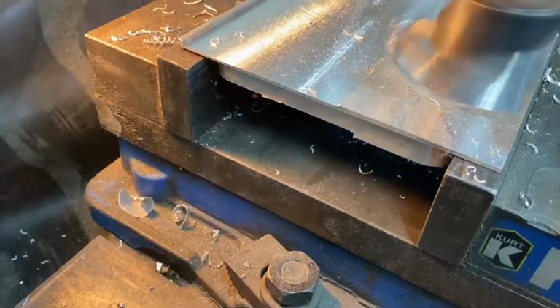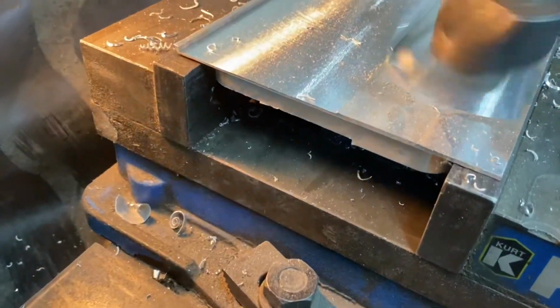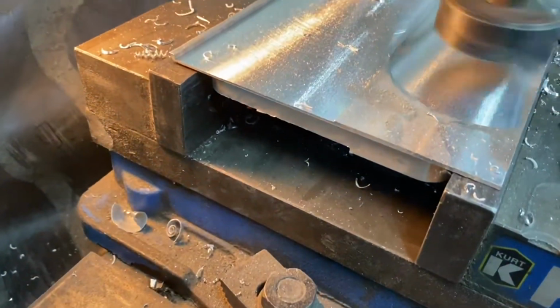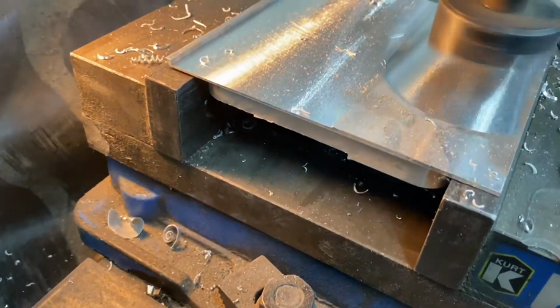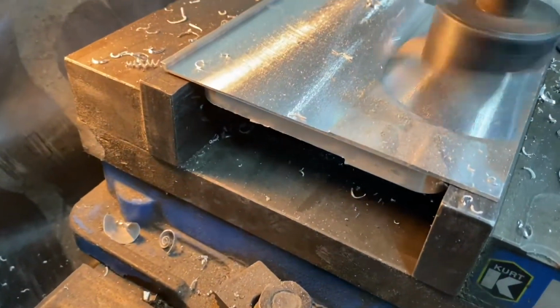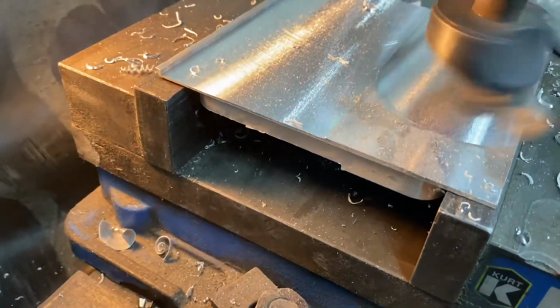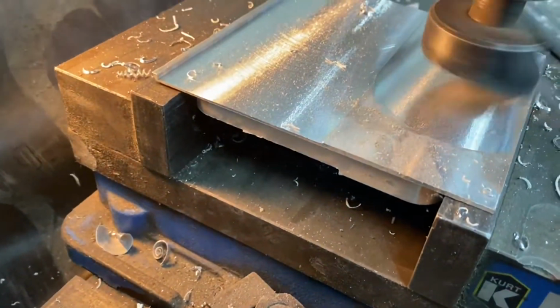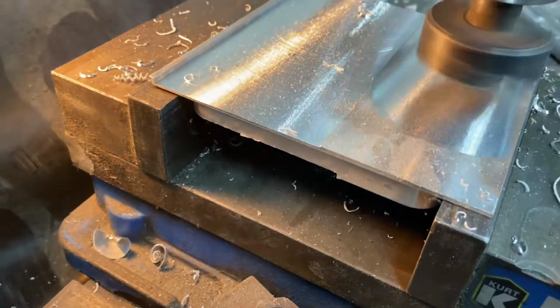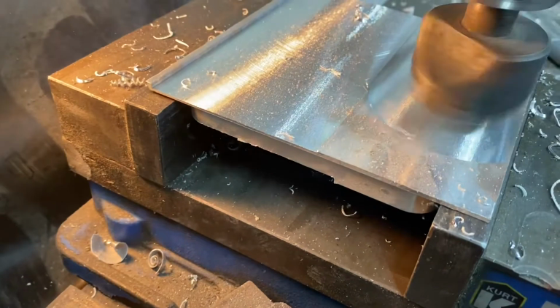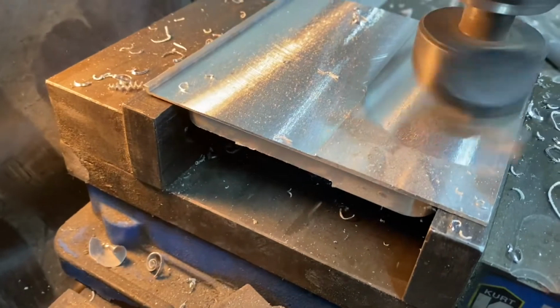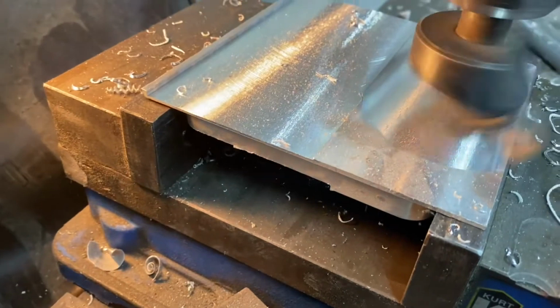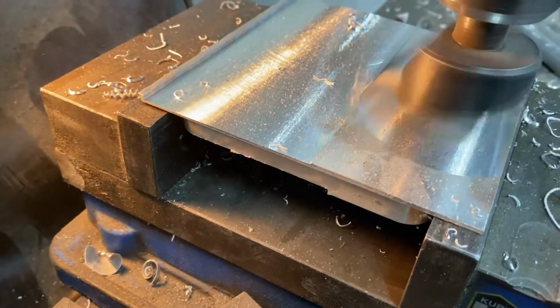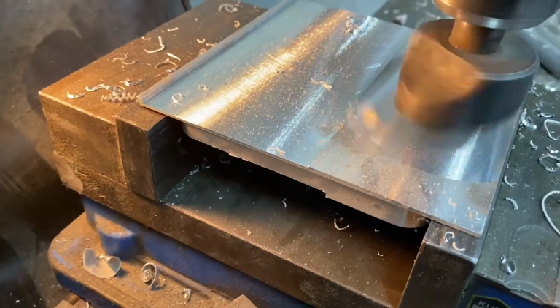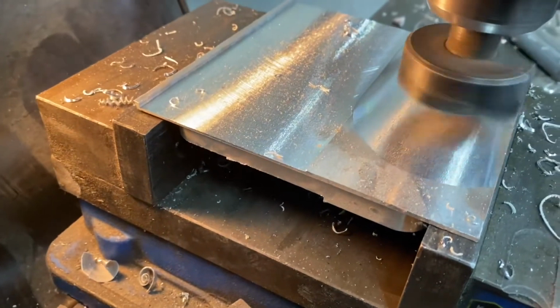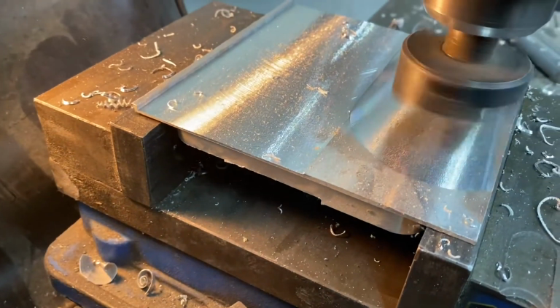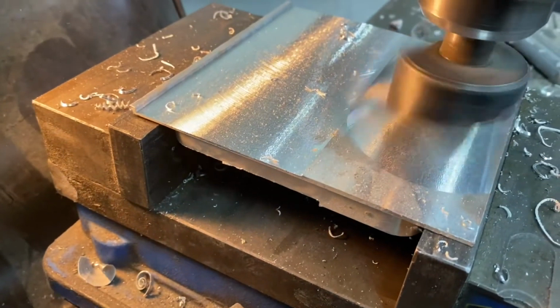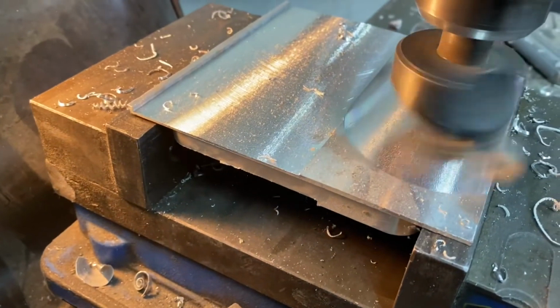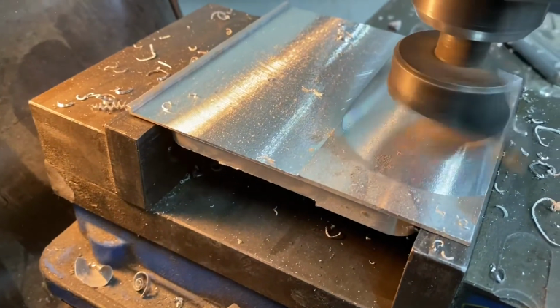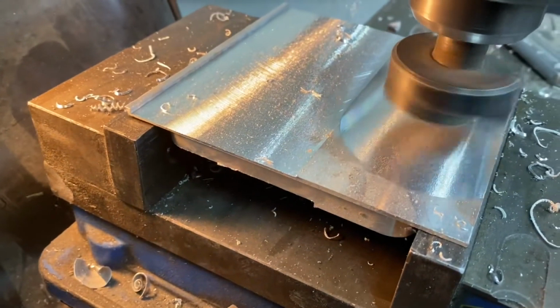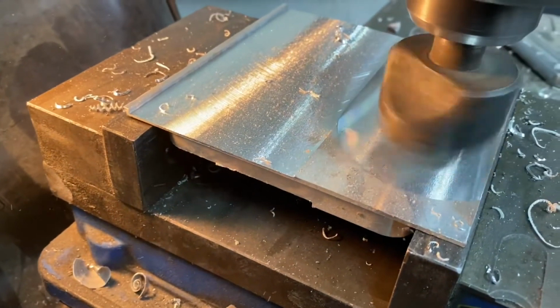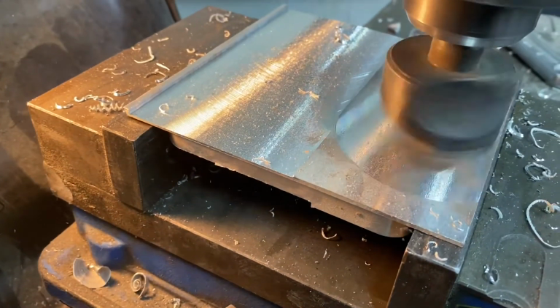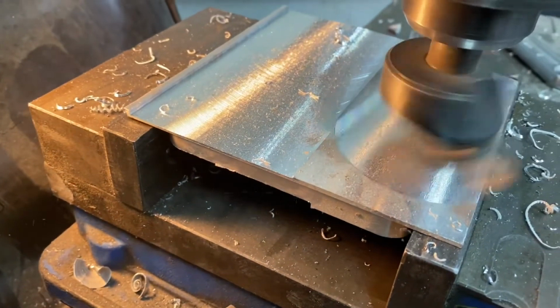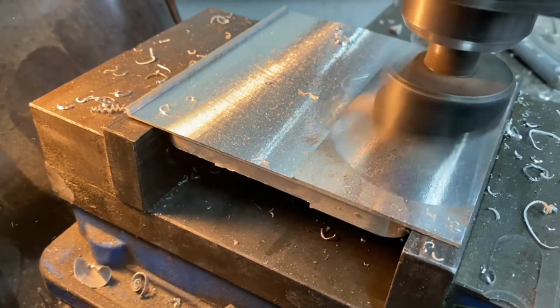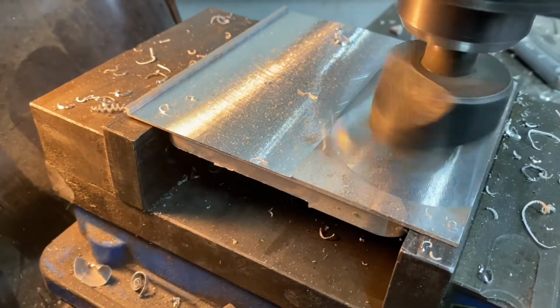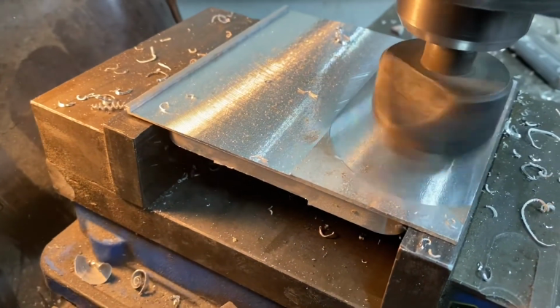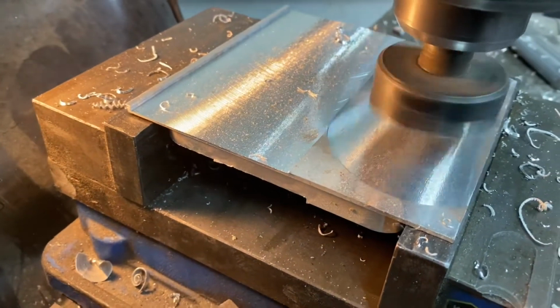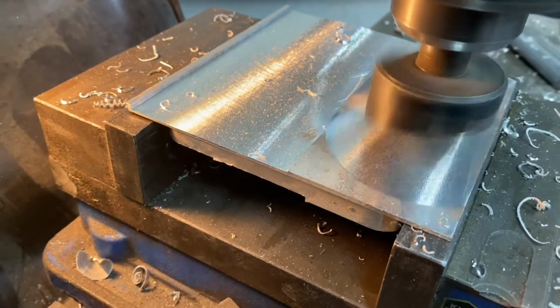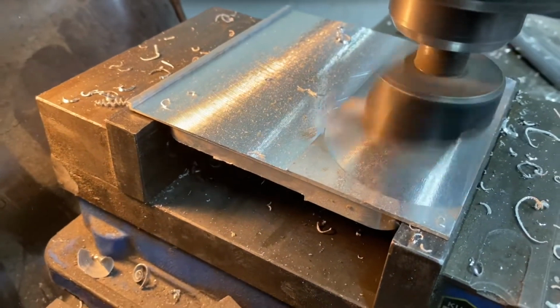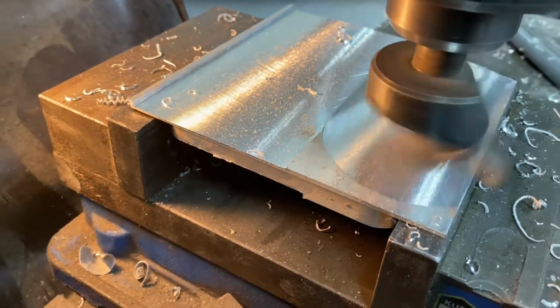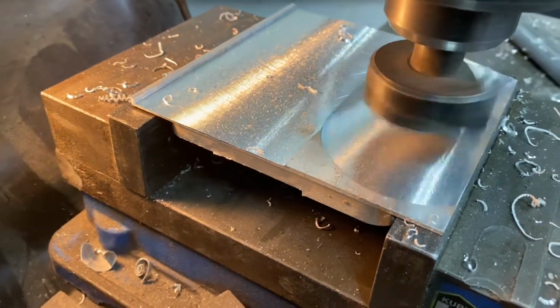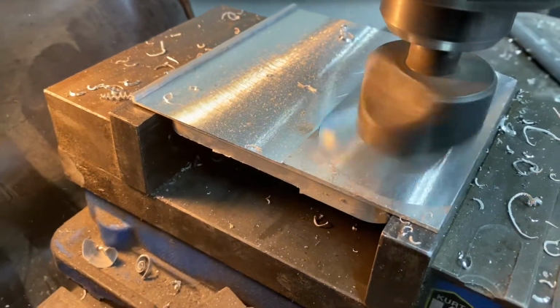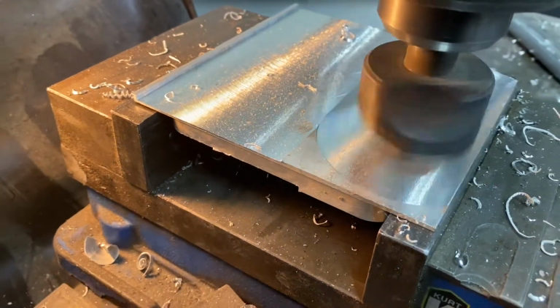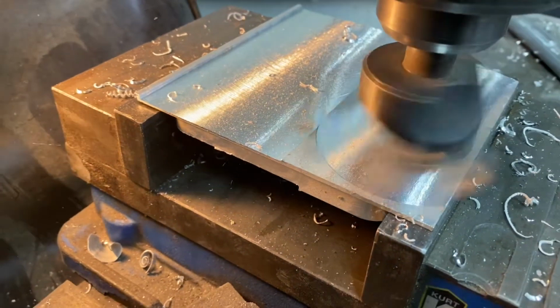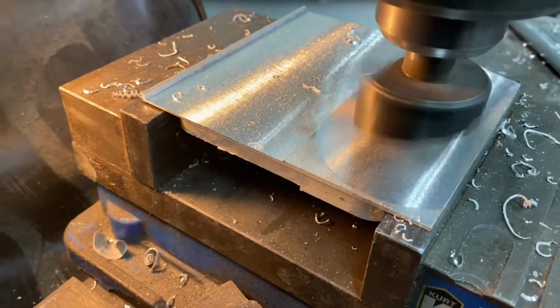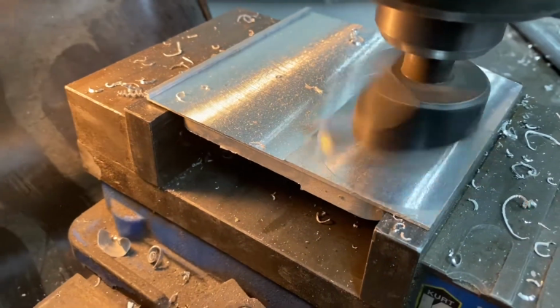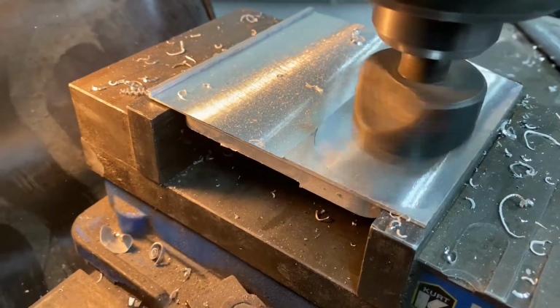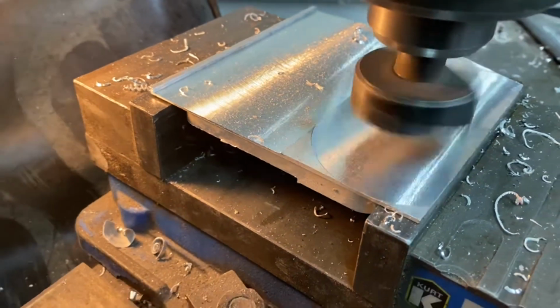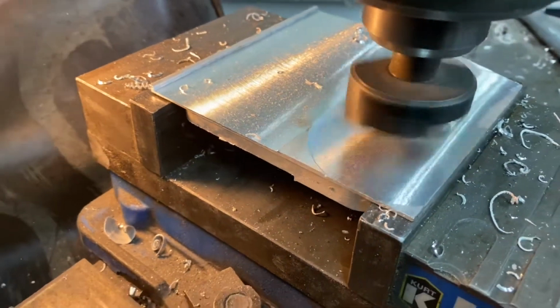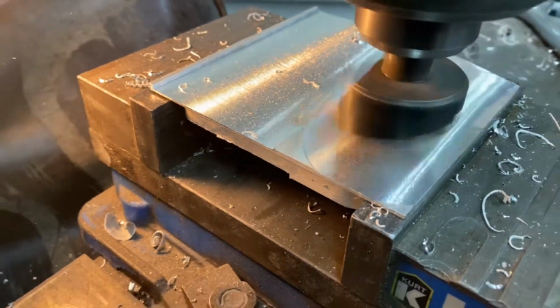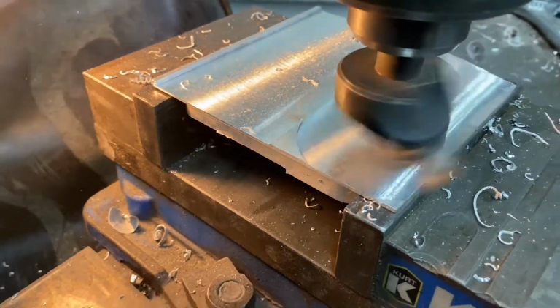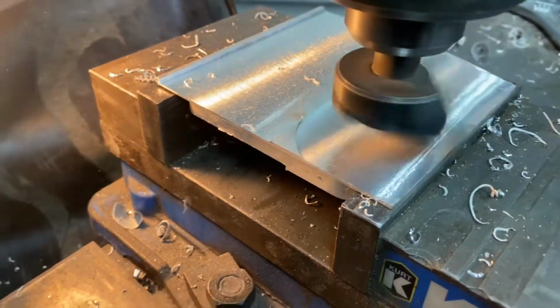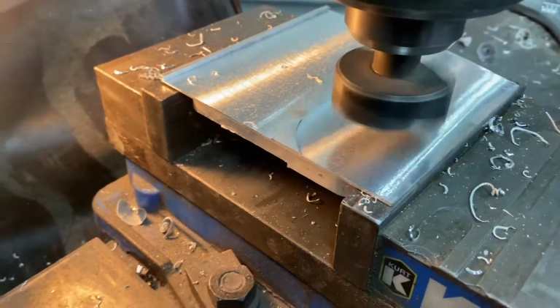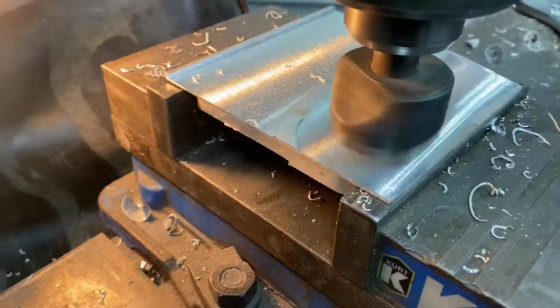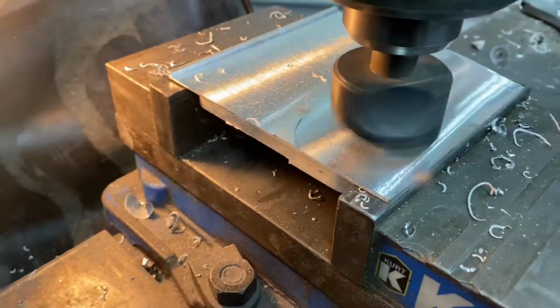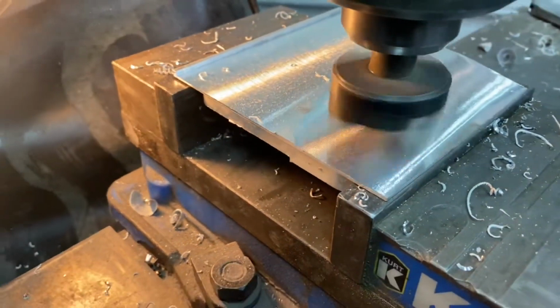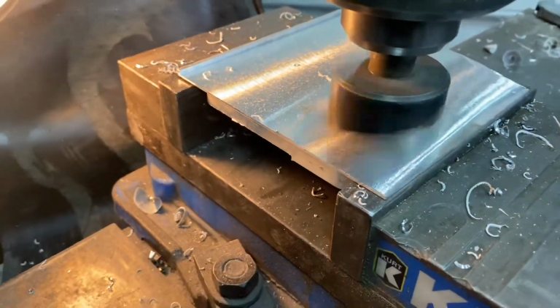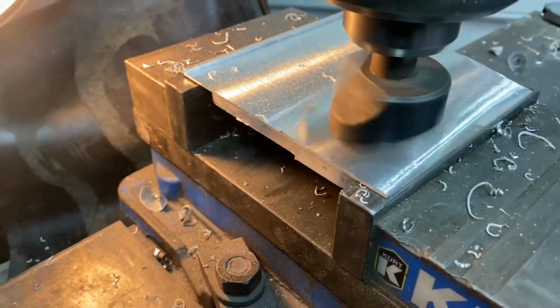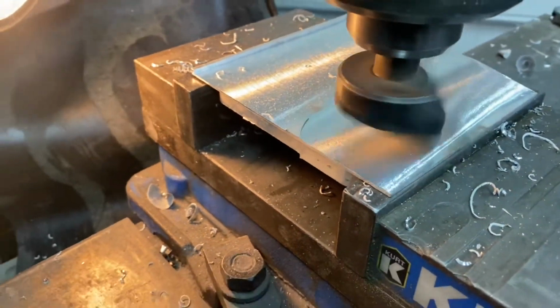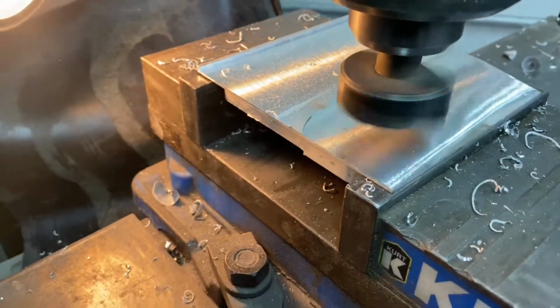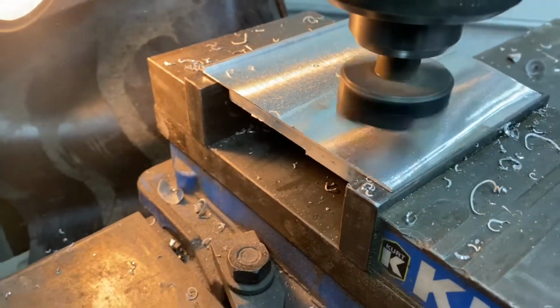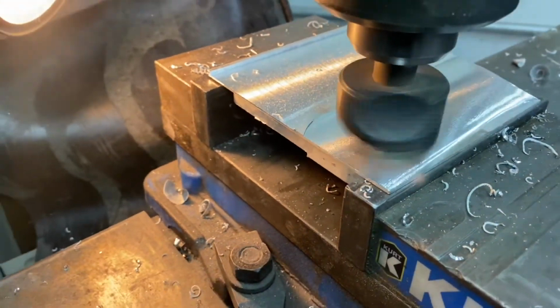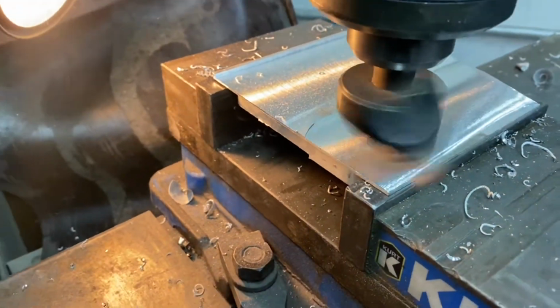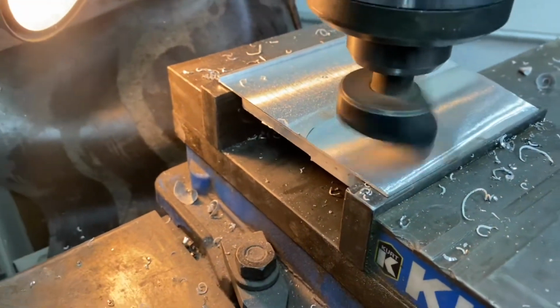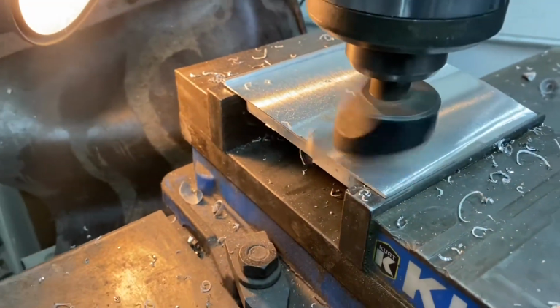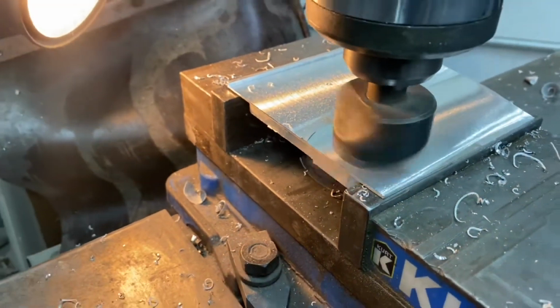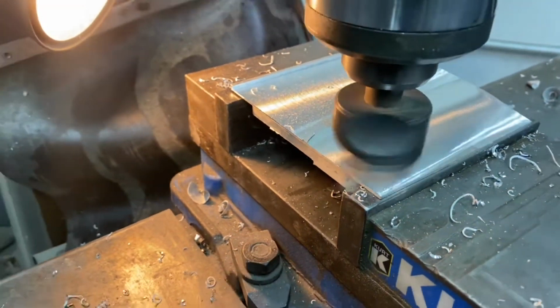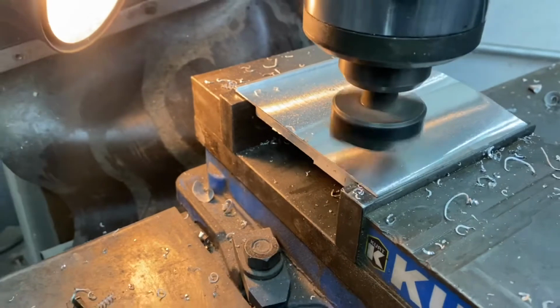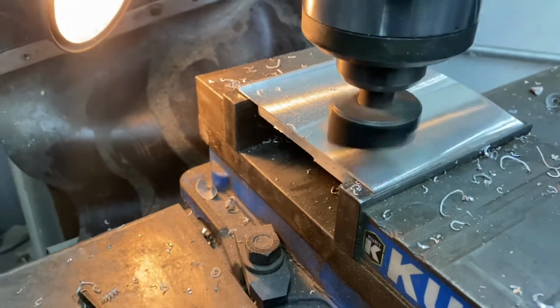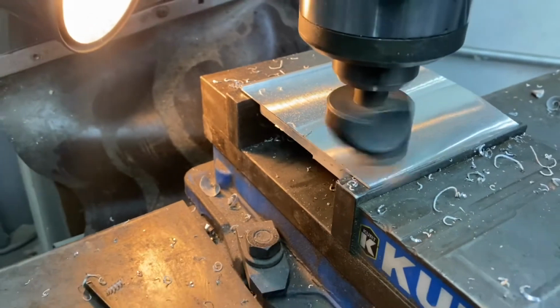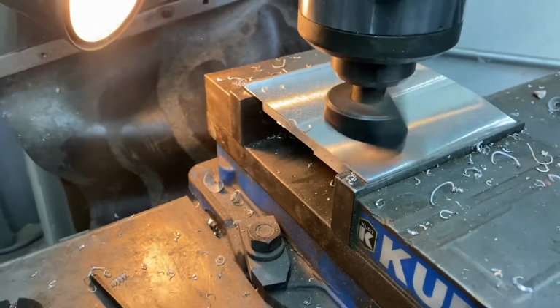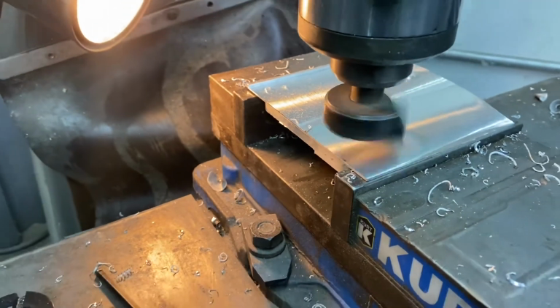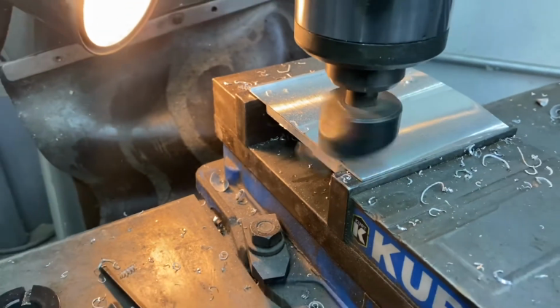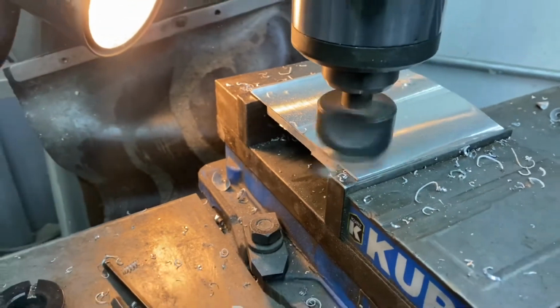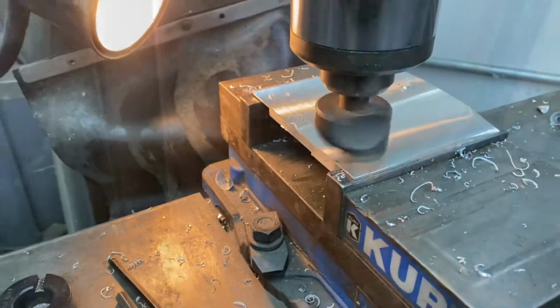Just do a quick fly cut on the surface of aluminum to get it flat, and then we're going to bore us a big hole.